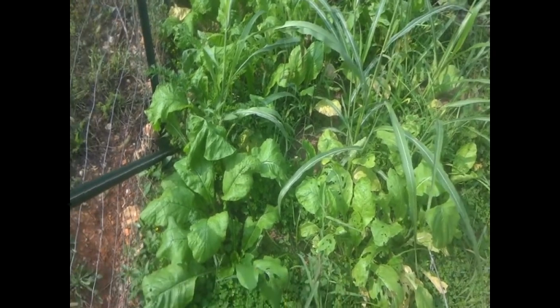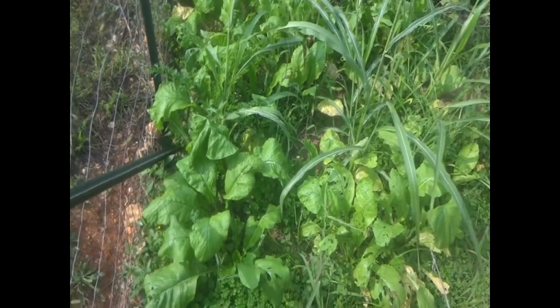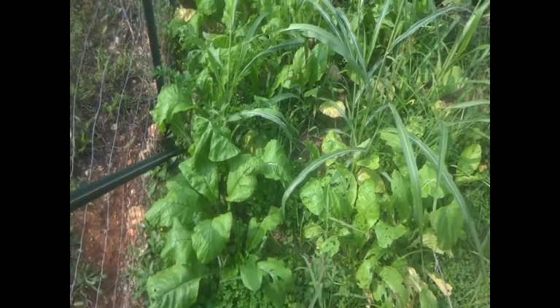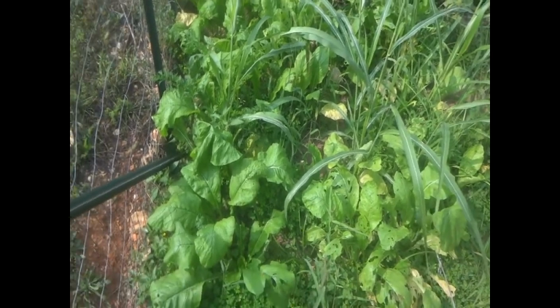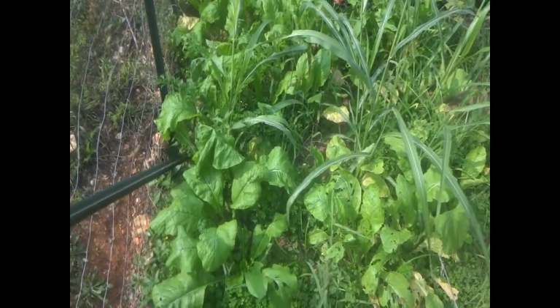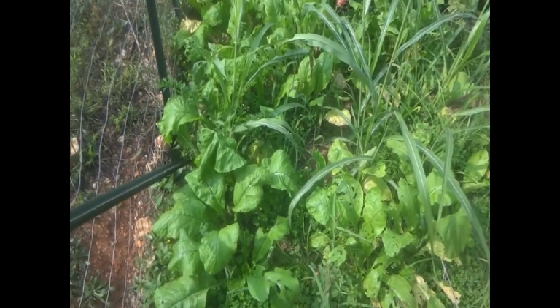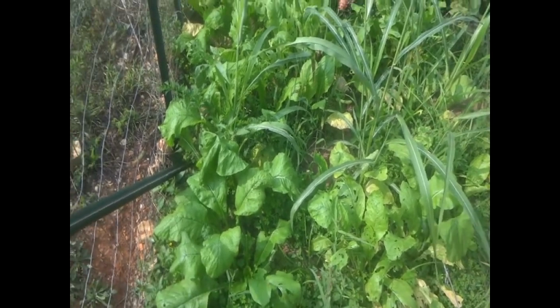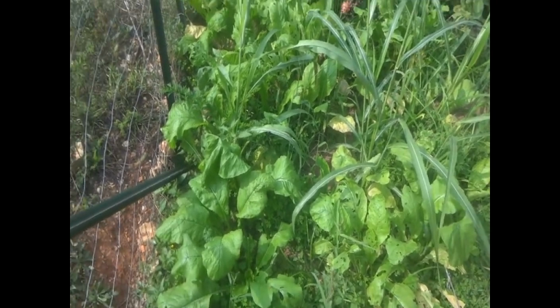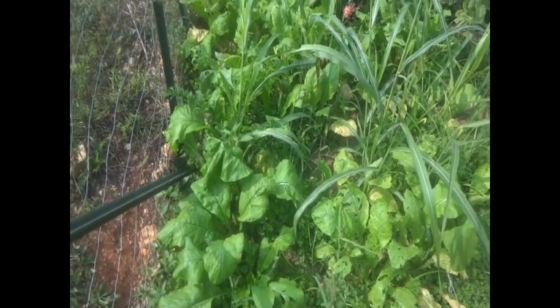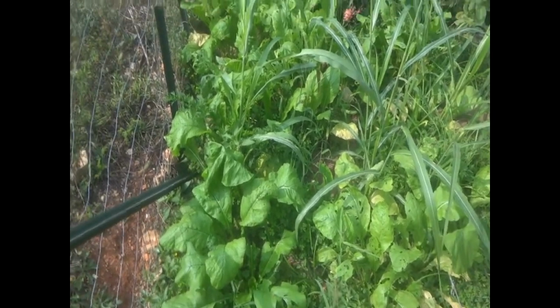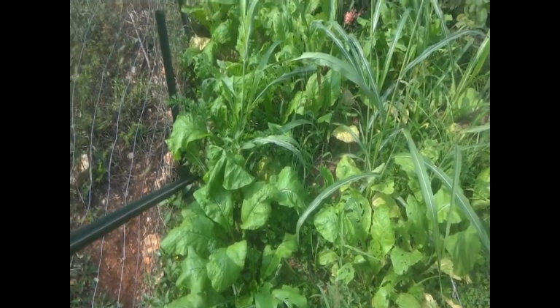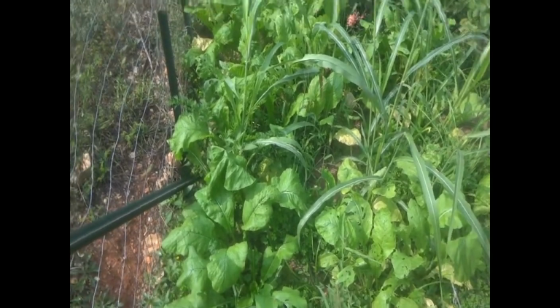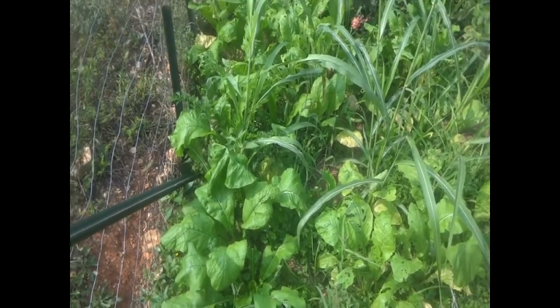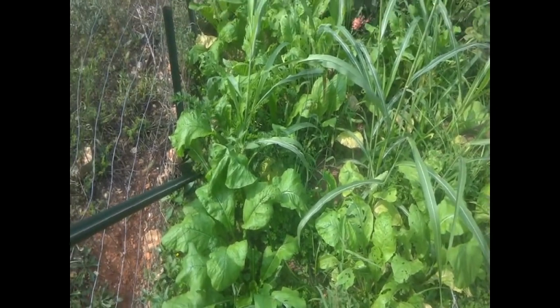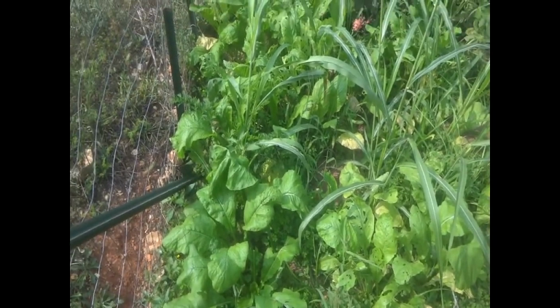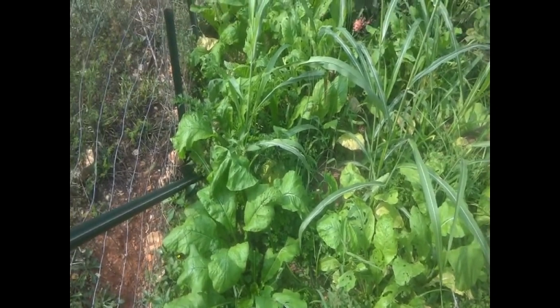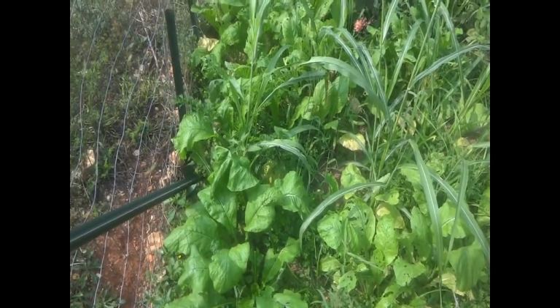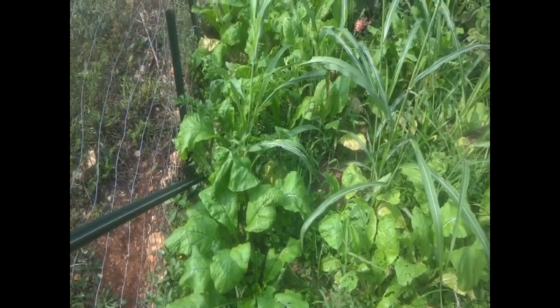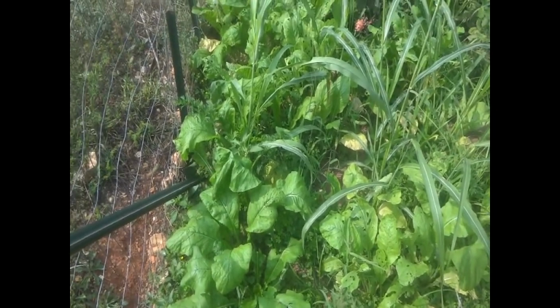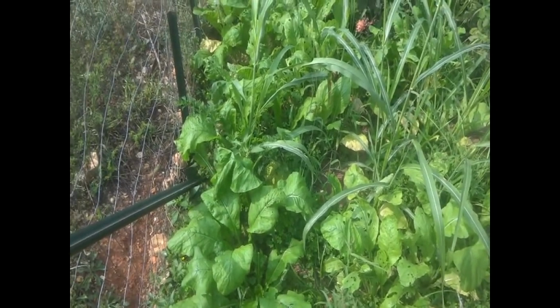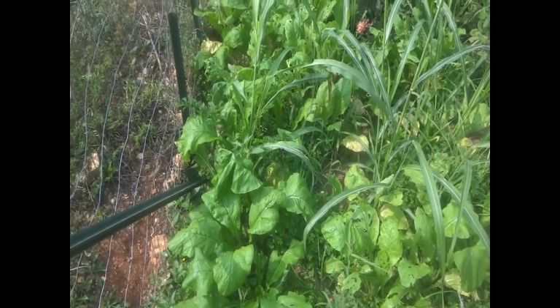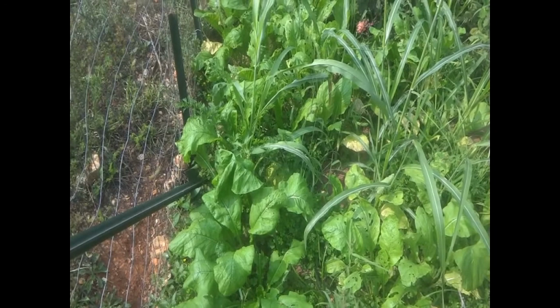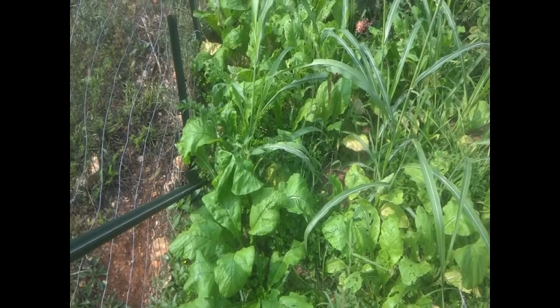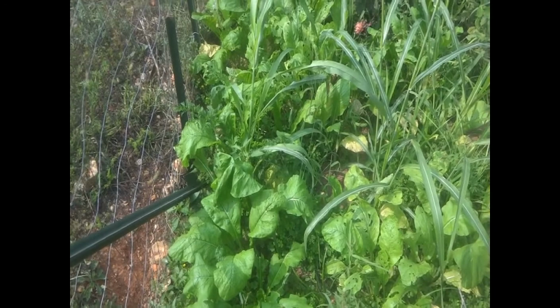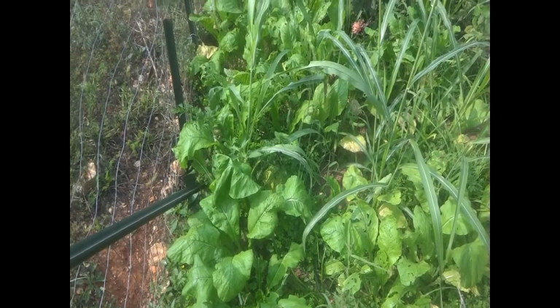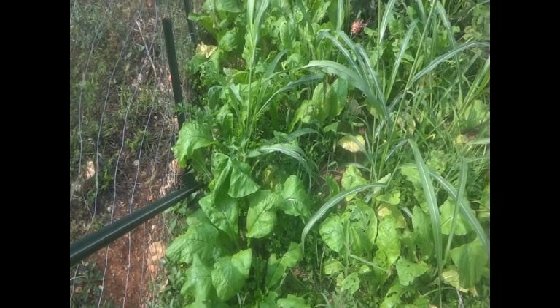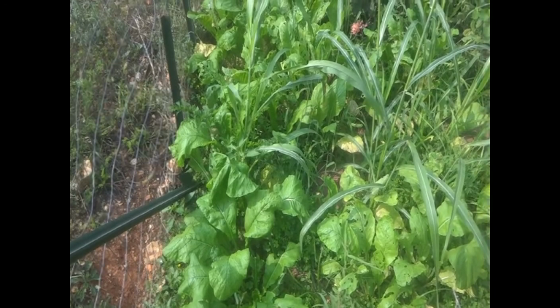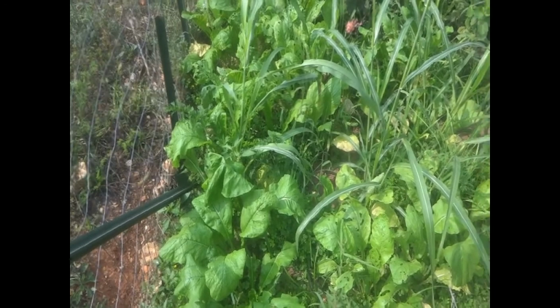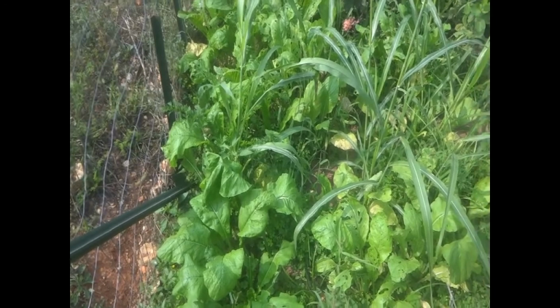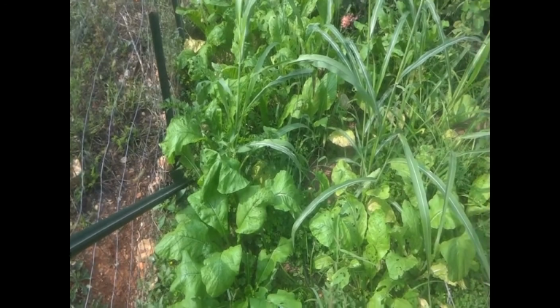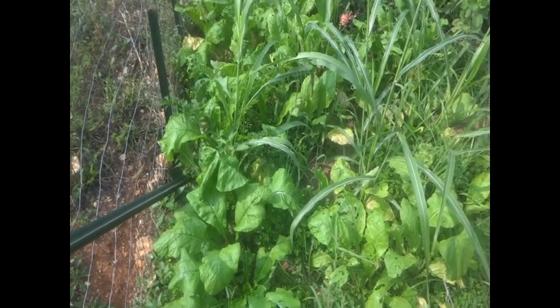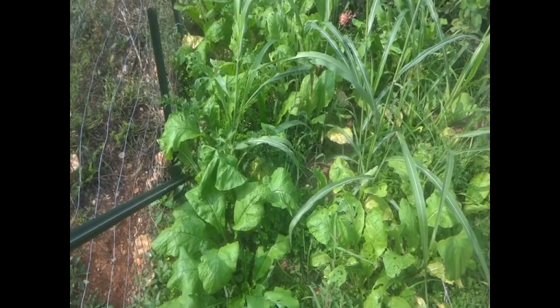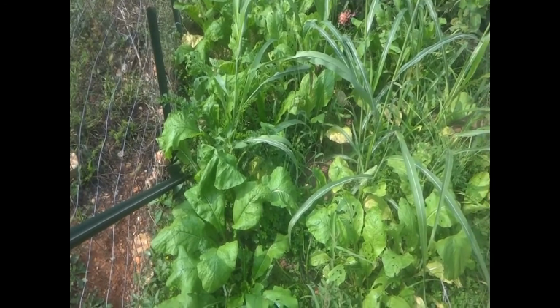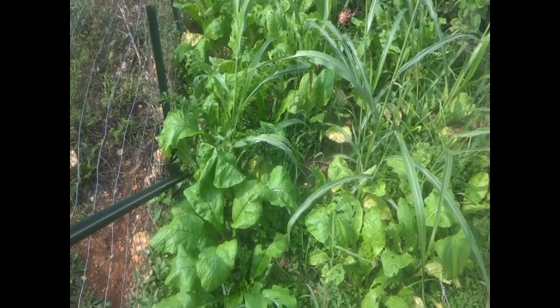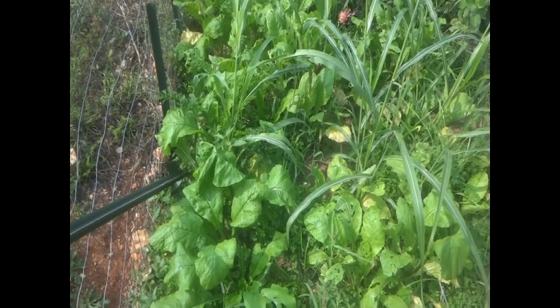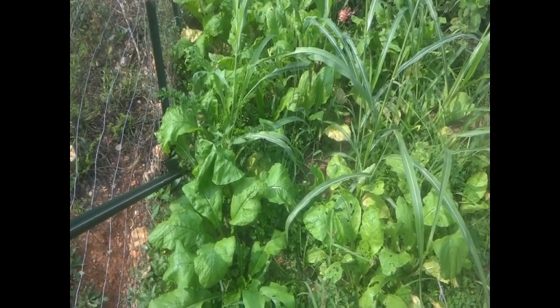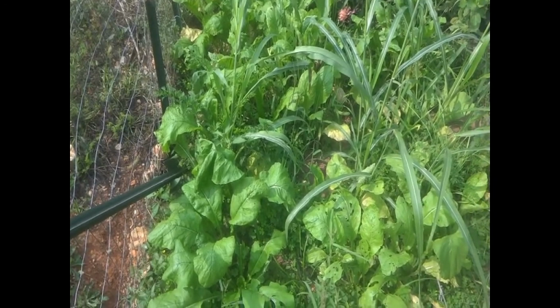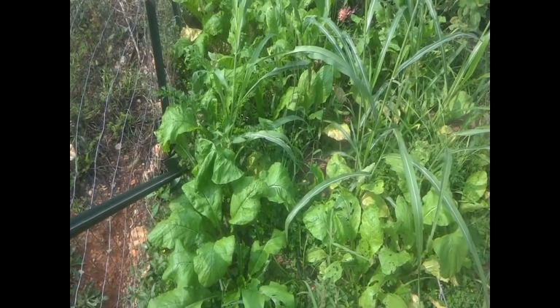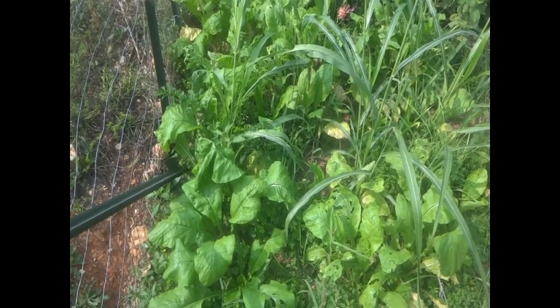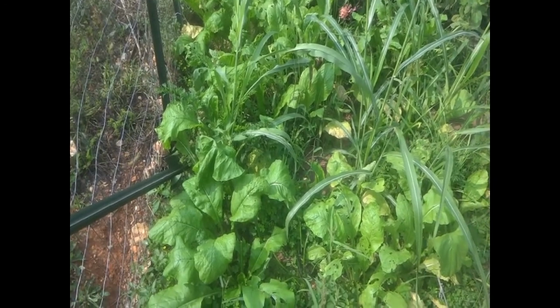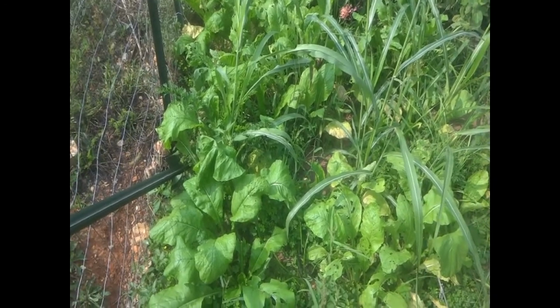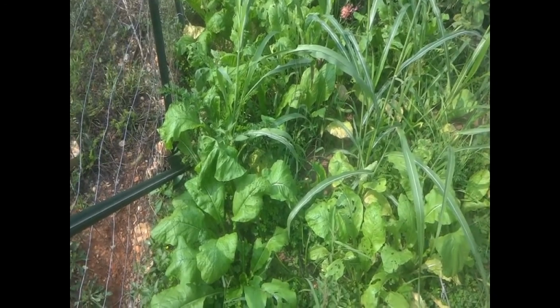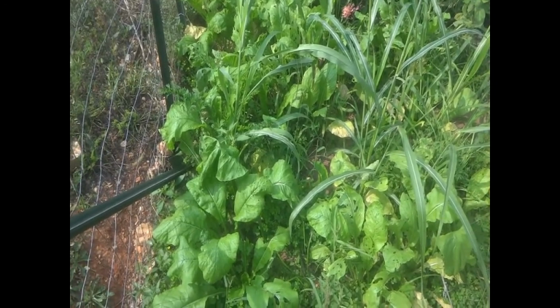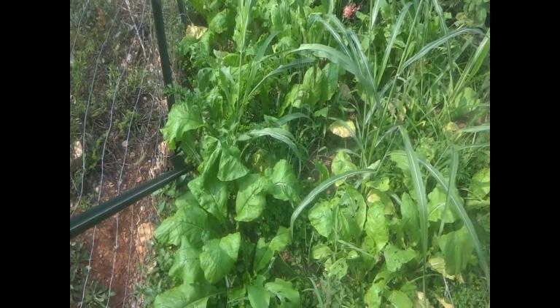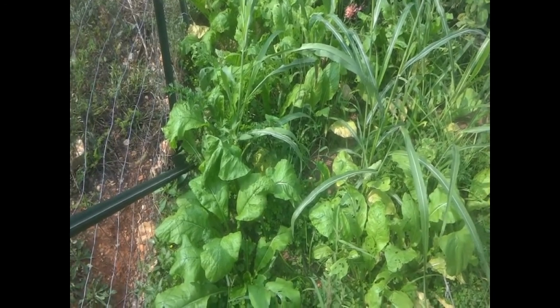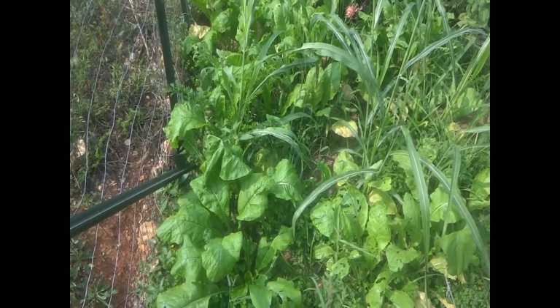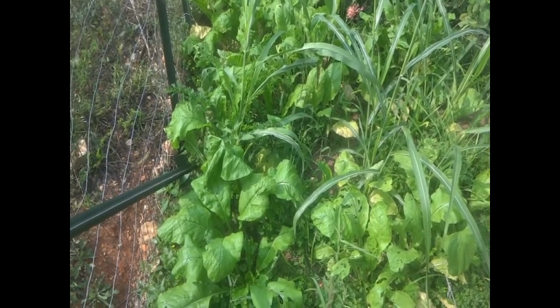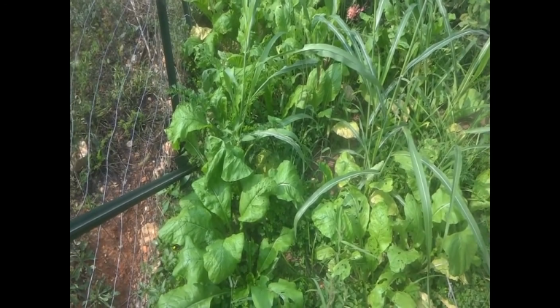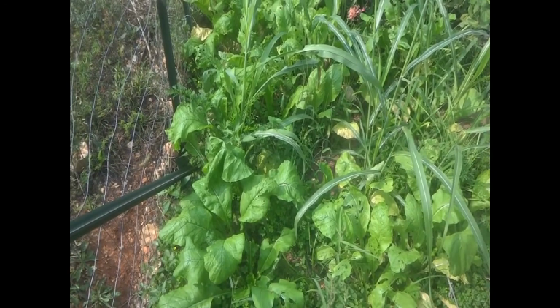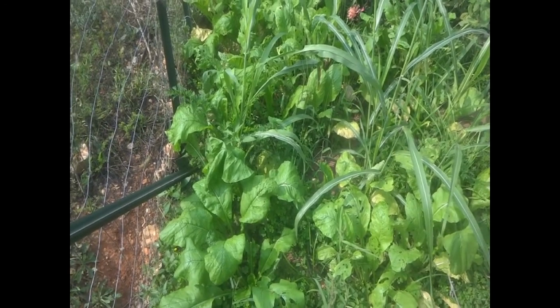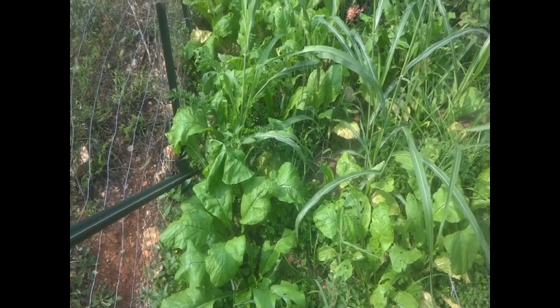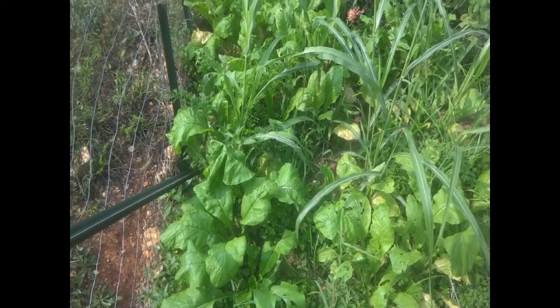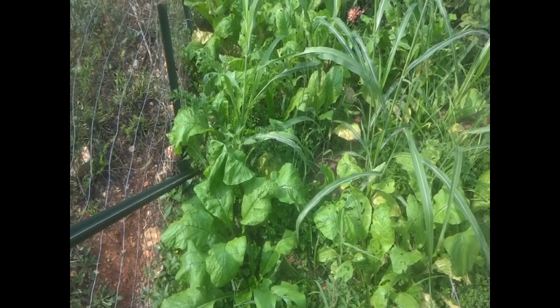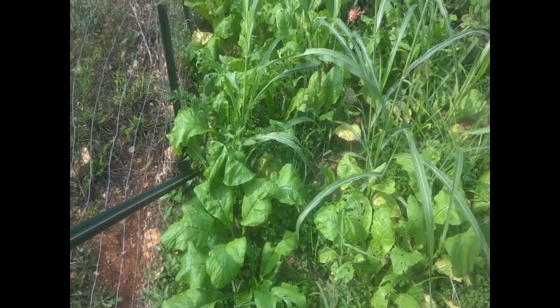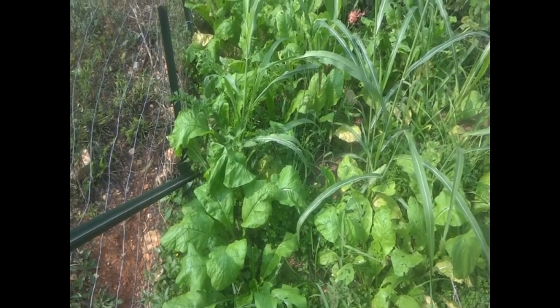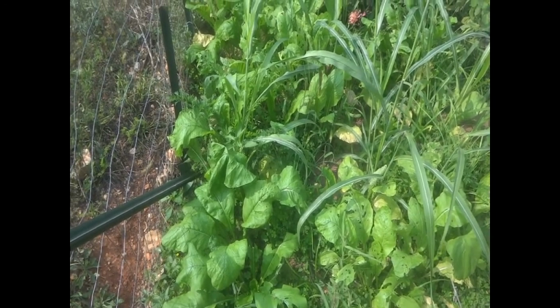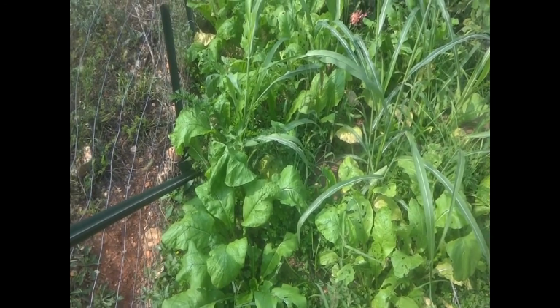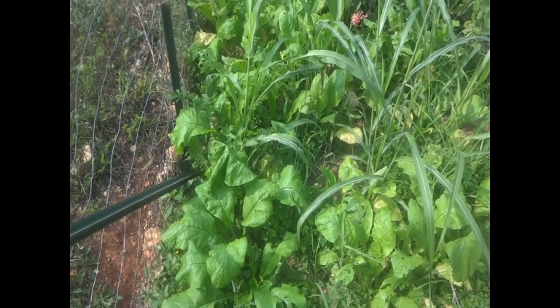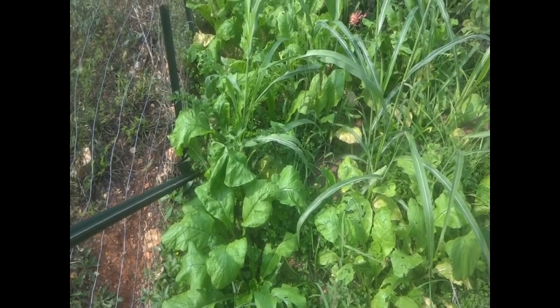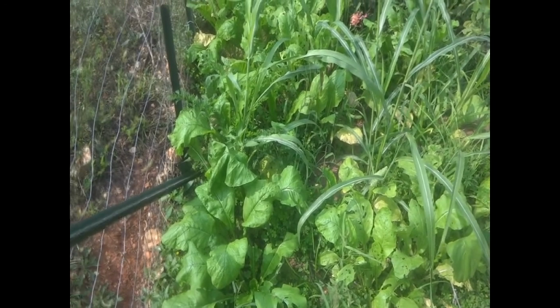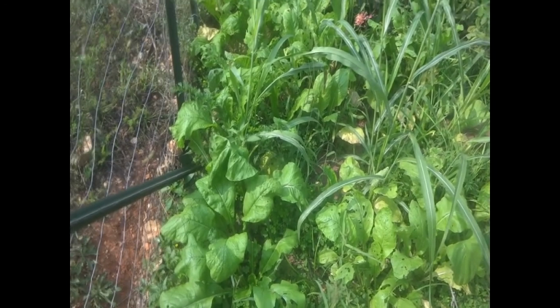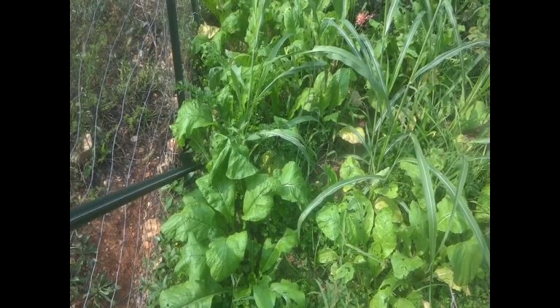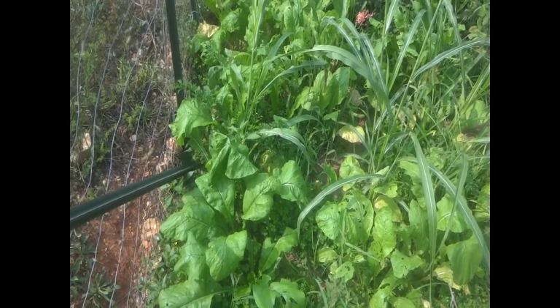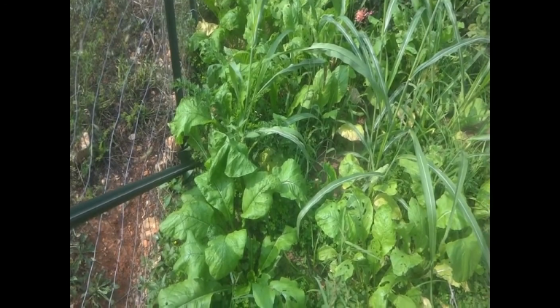I have a video about freezing kale, but I figured it would be good to do one about mustard too. I don't think there's much difference, but we're going to do it.